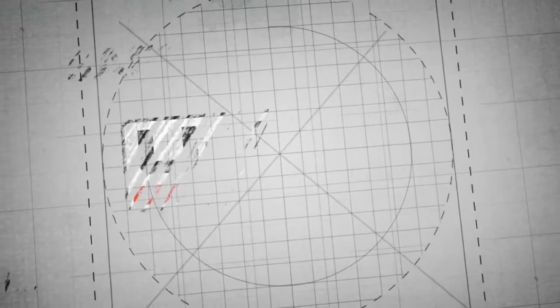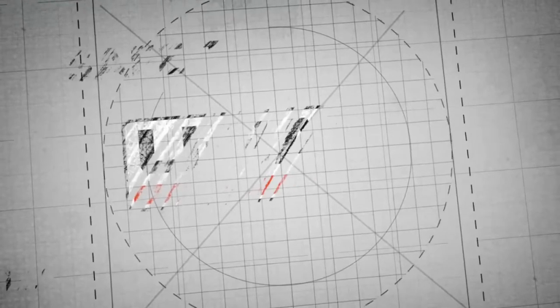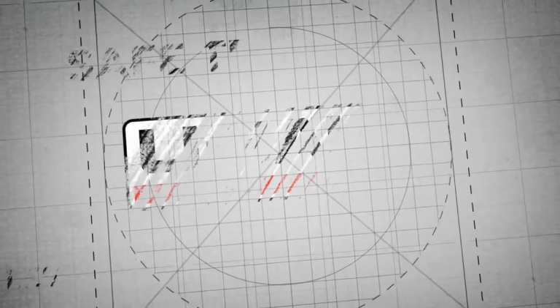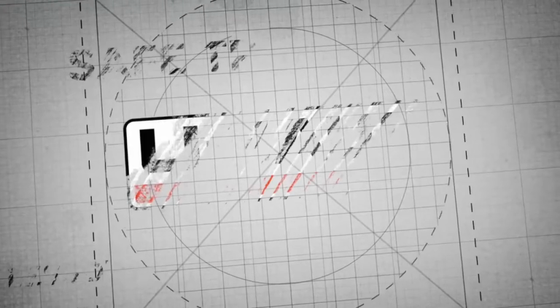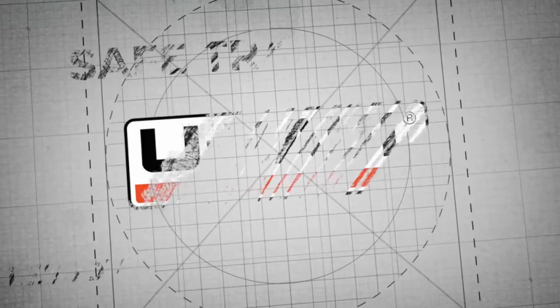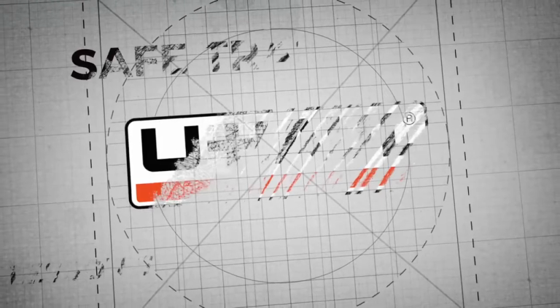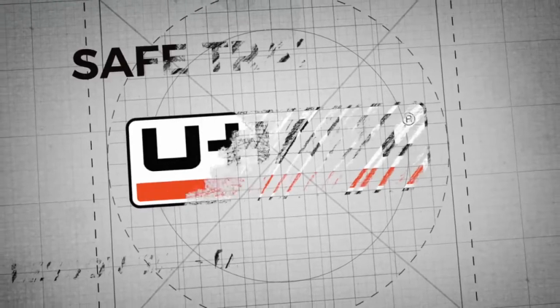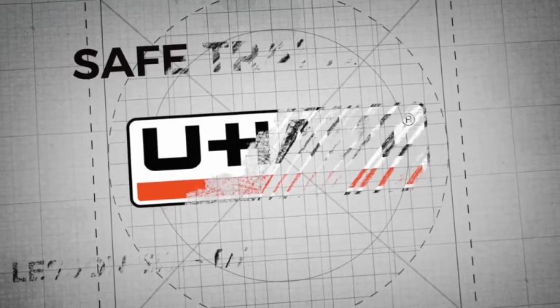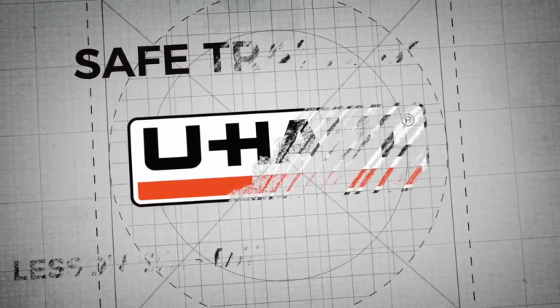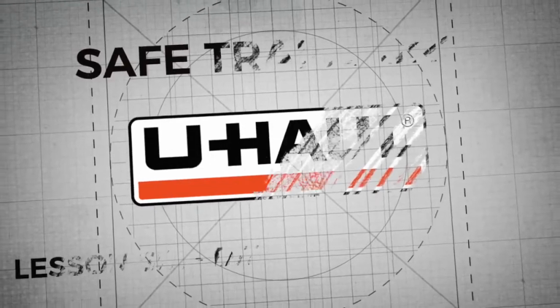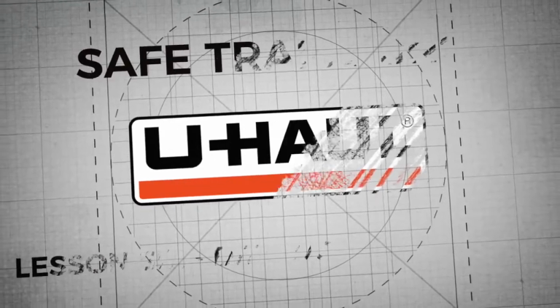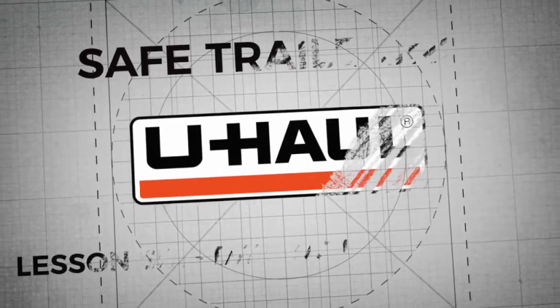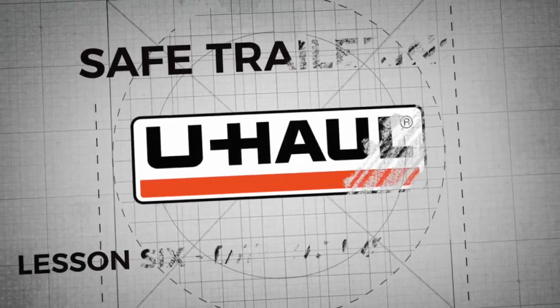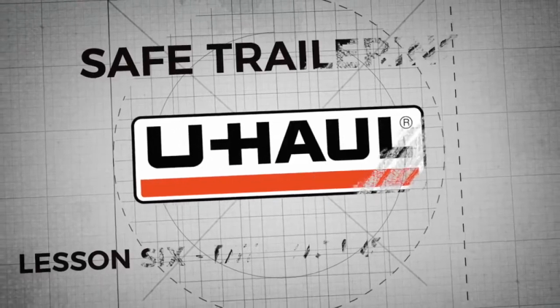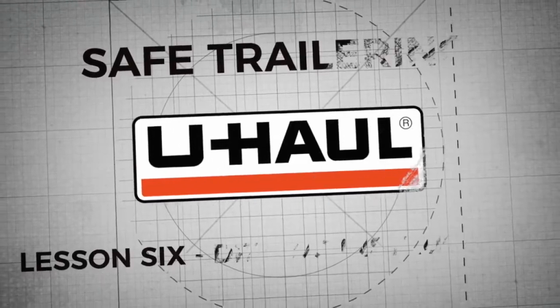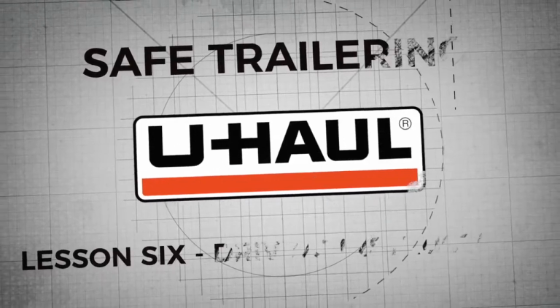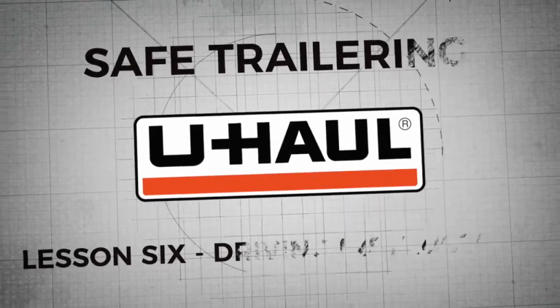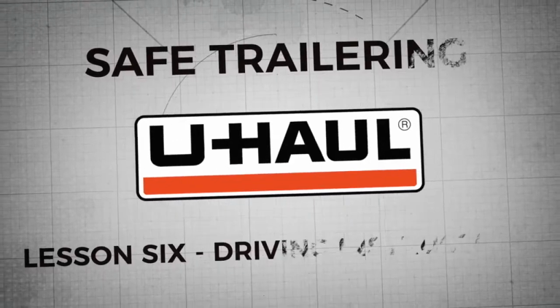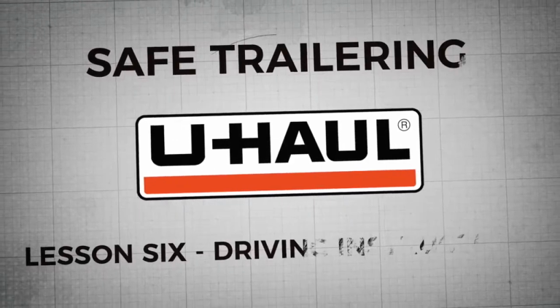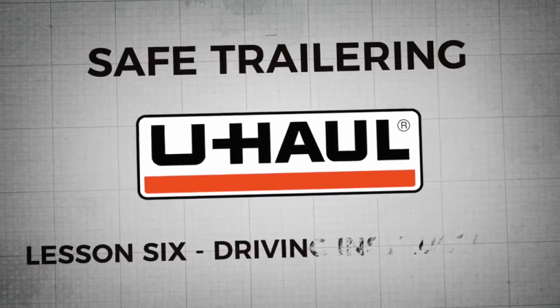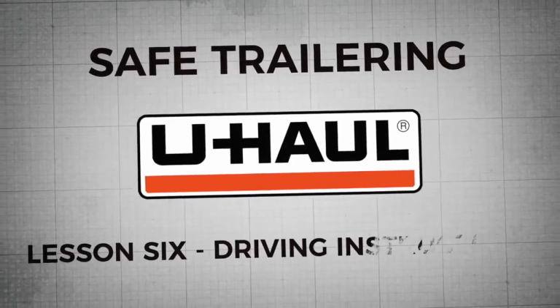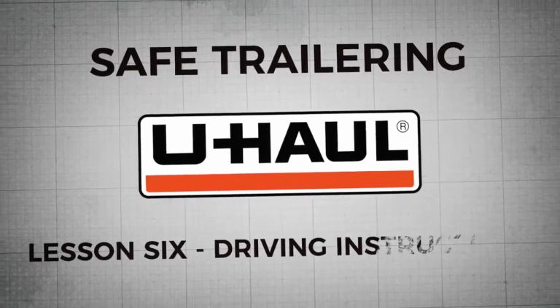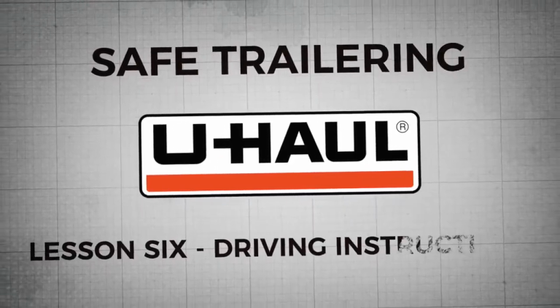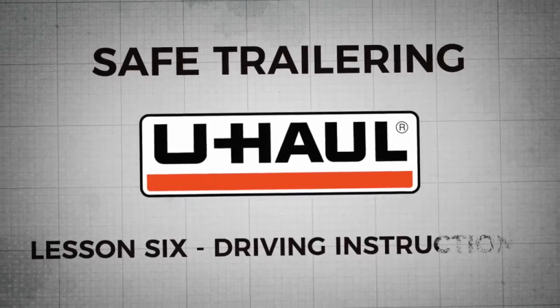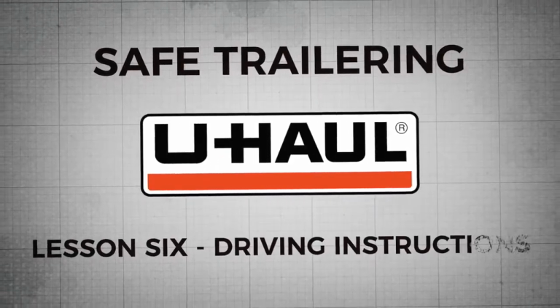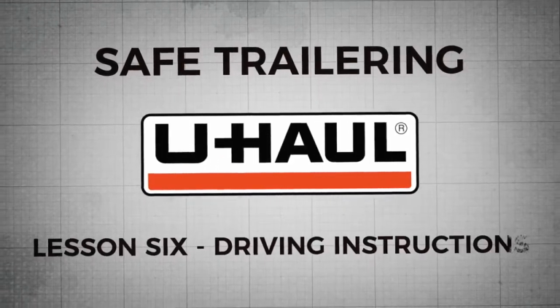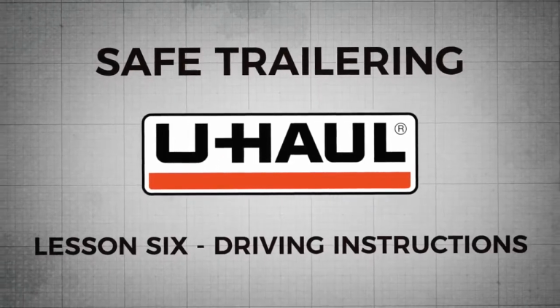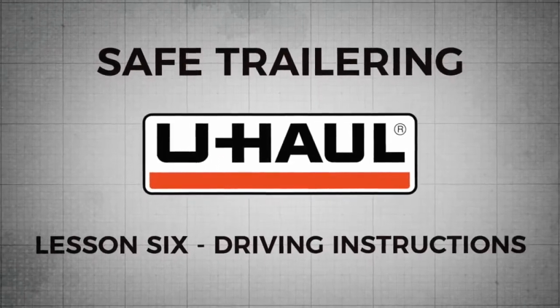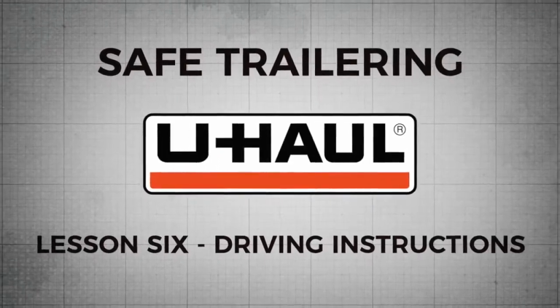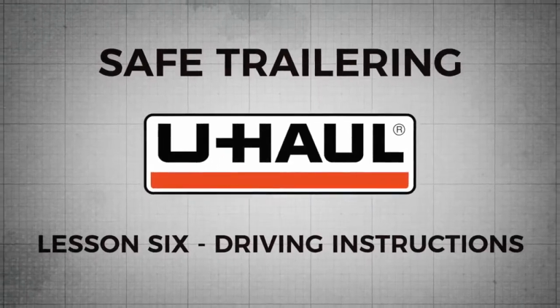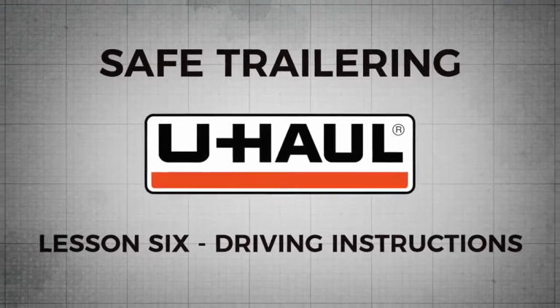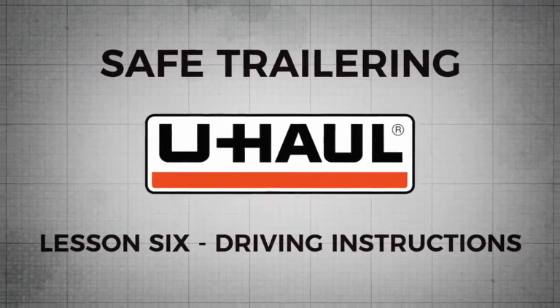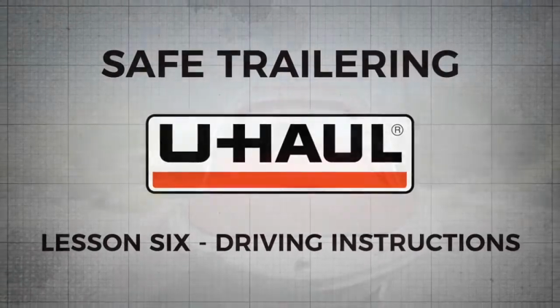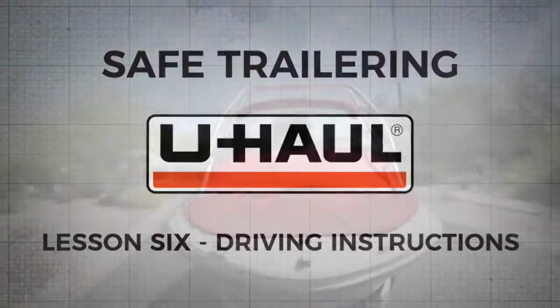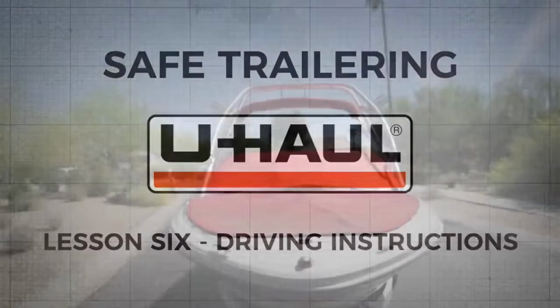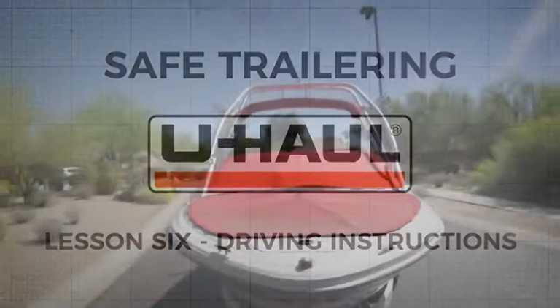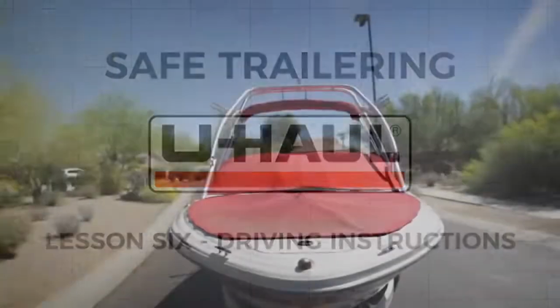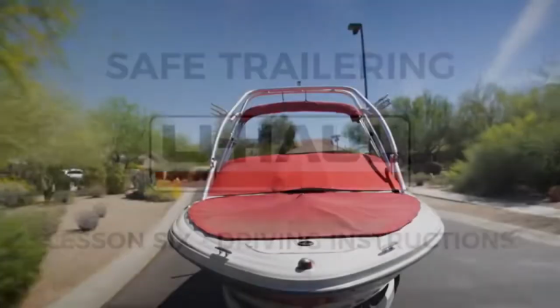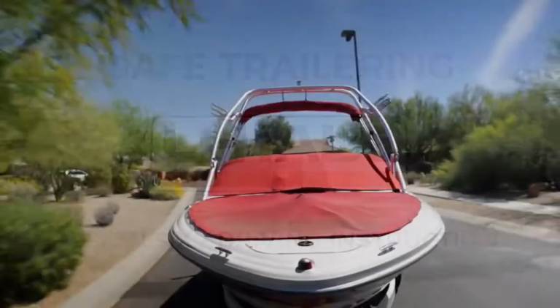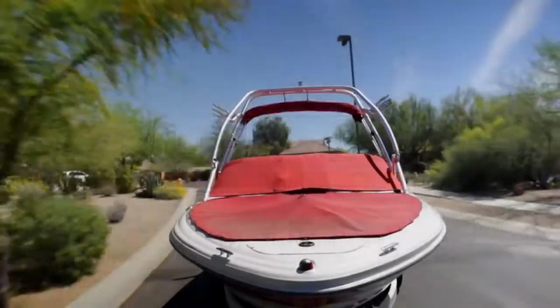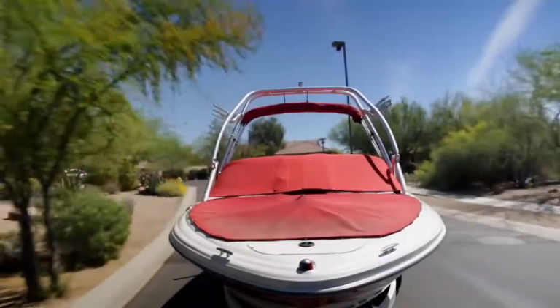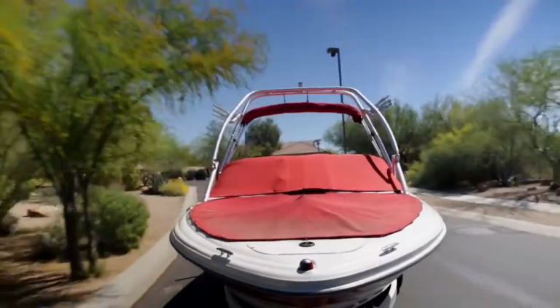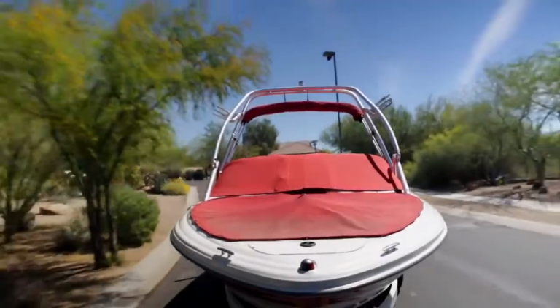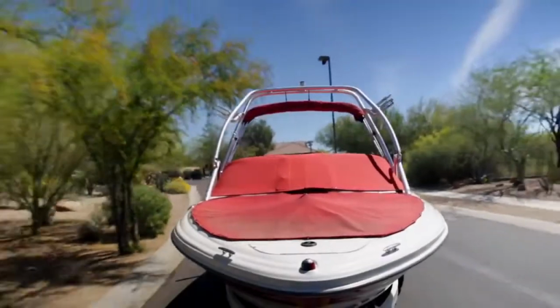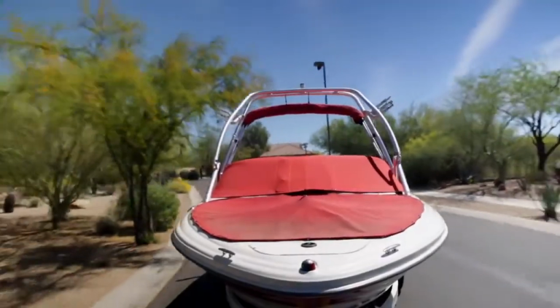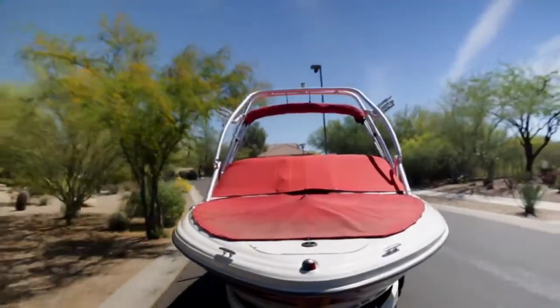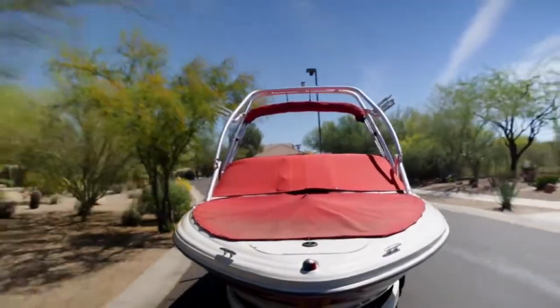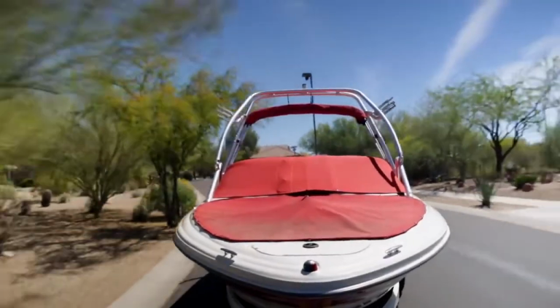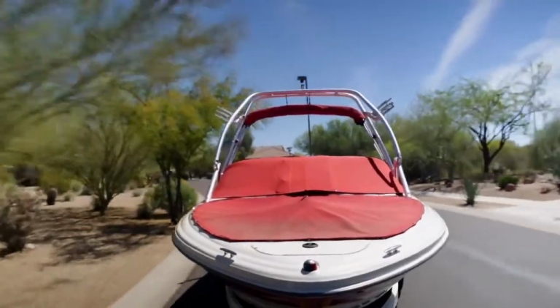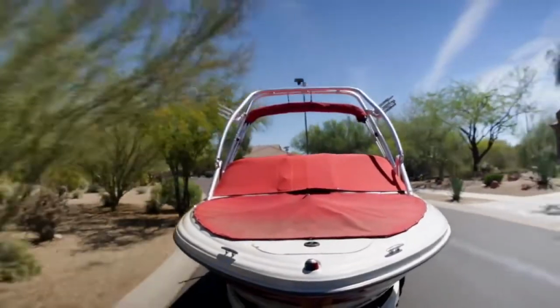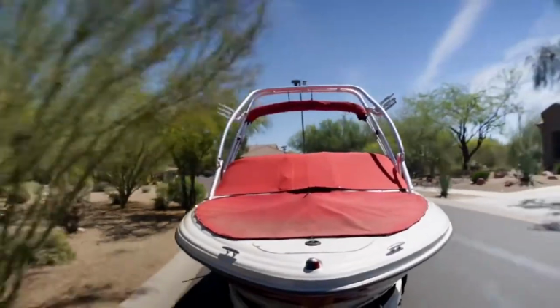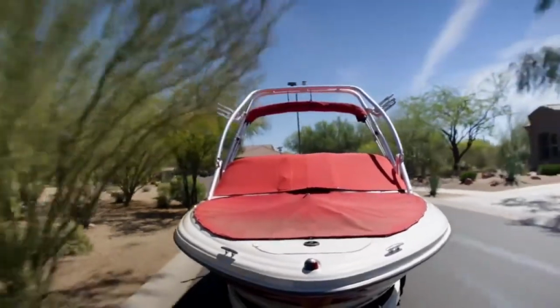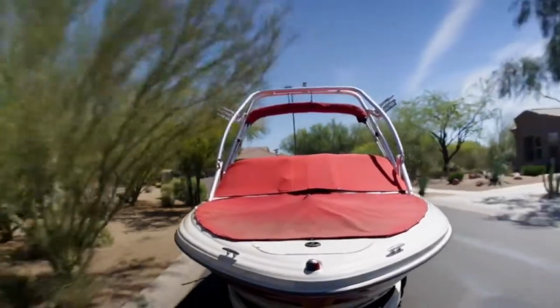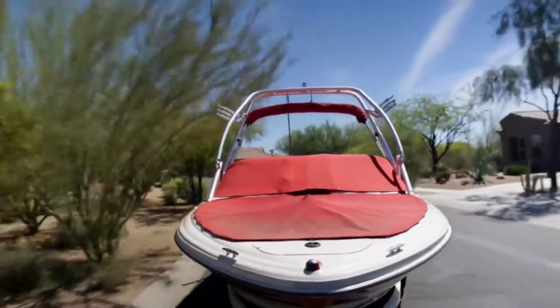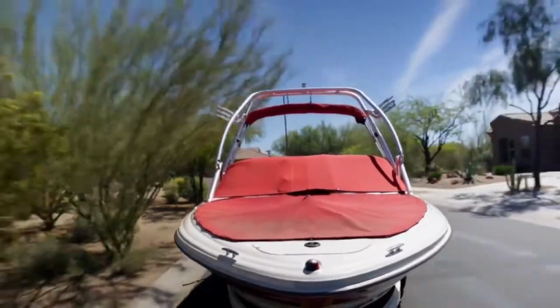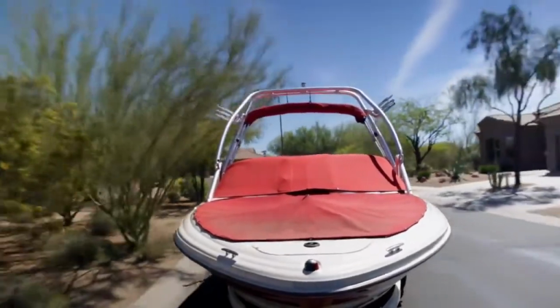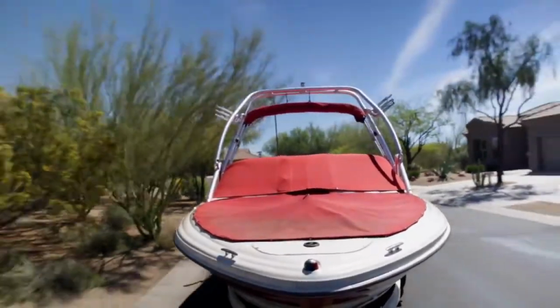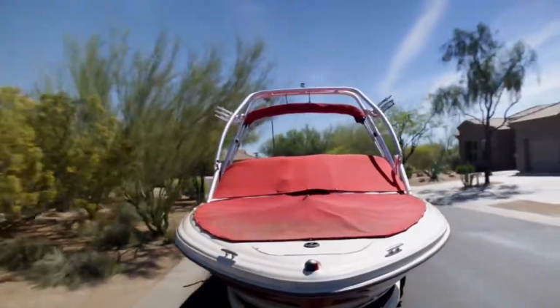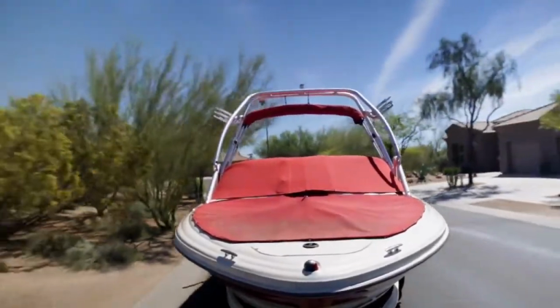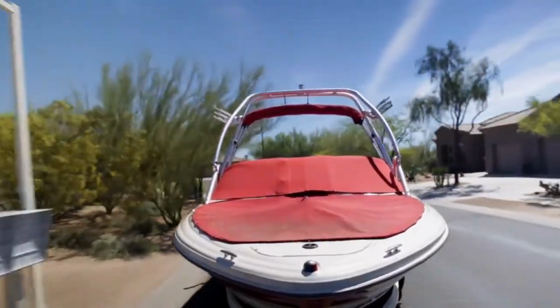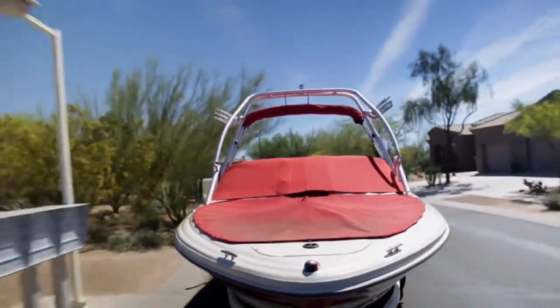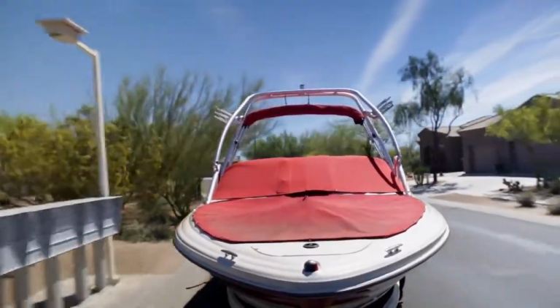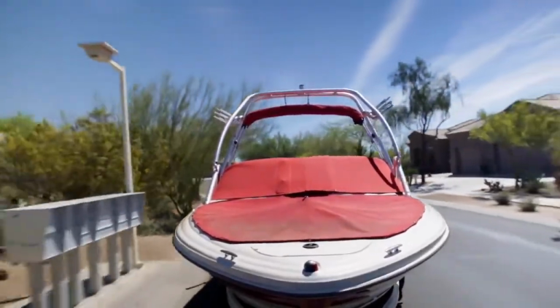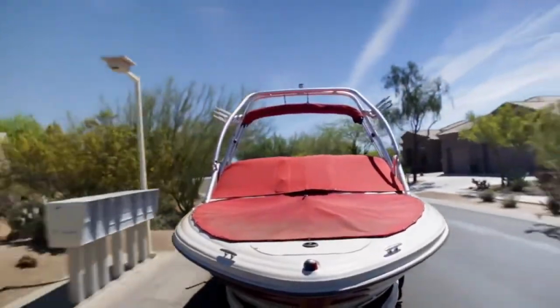Lesson 6: Driving Instructions. Now we are going to give you some general driving instructions while towing a trailer.